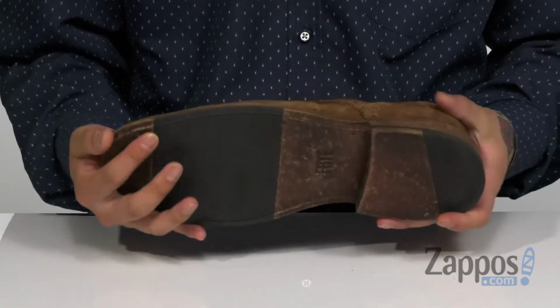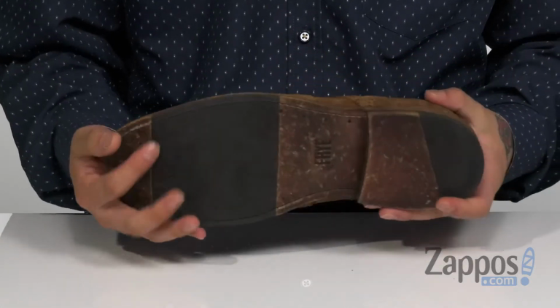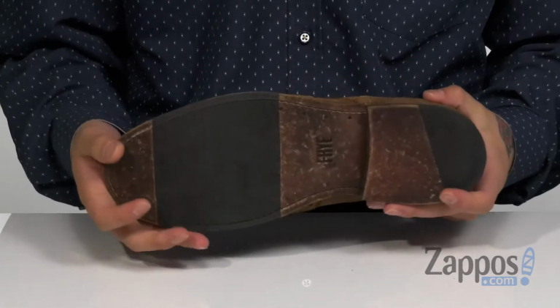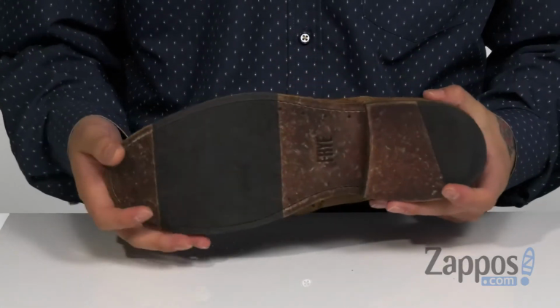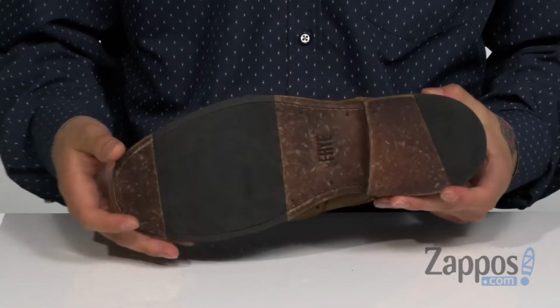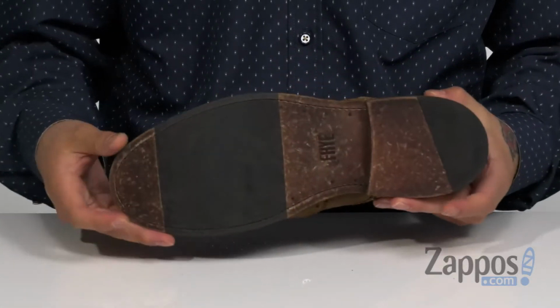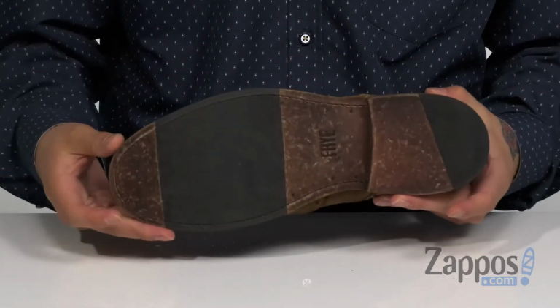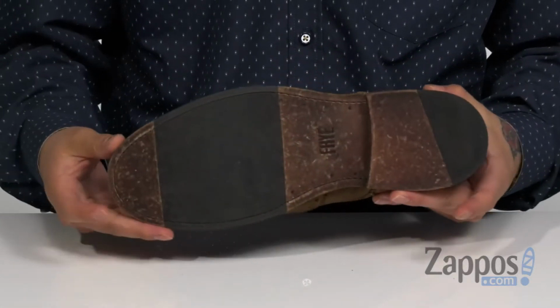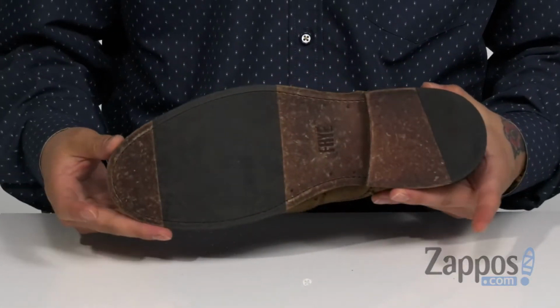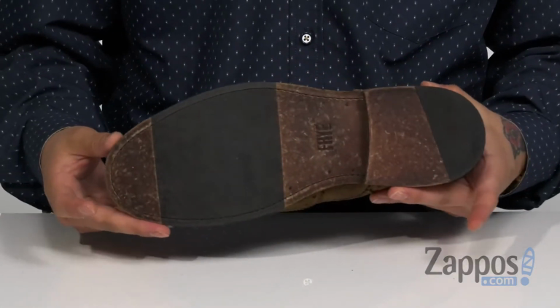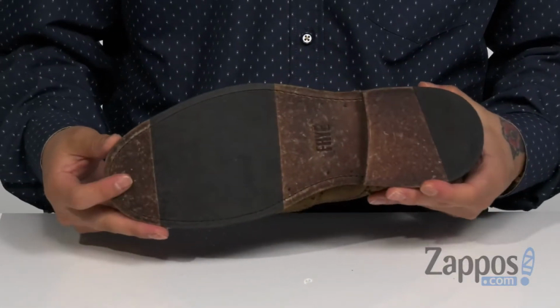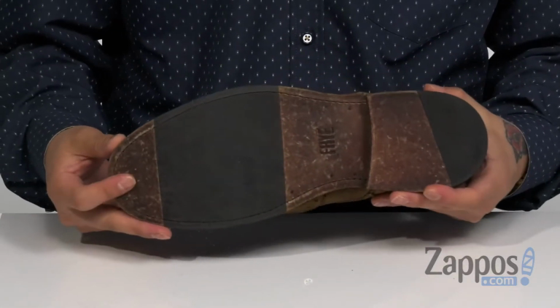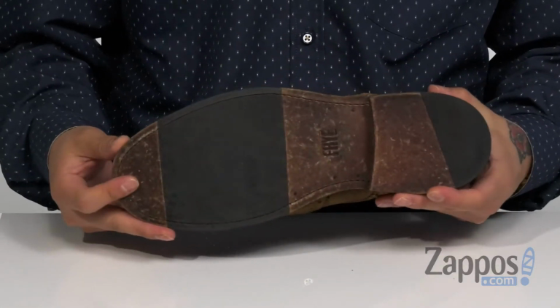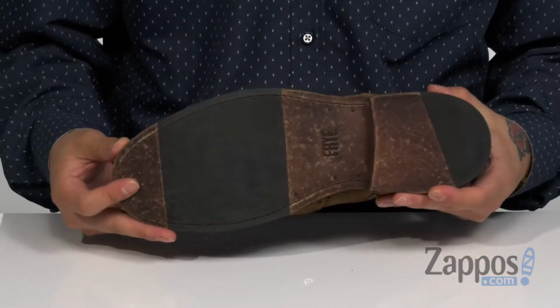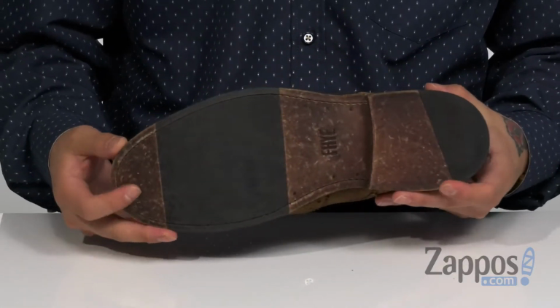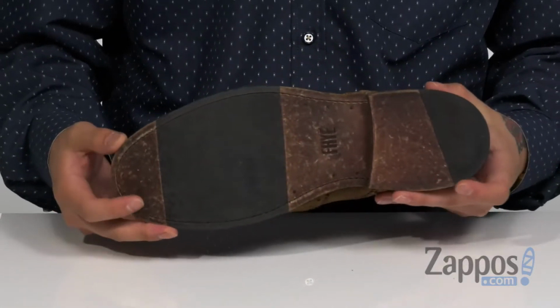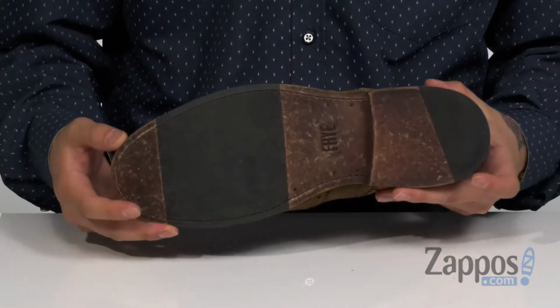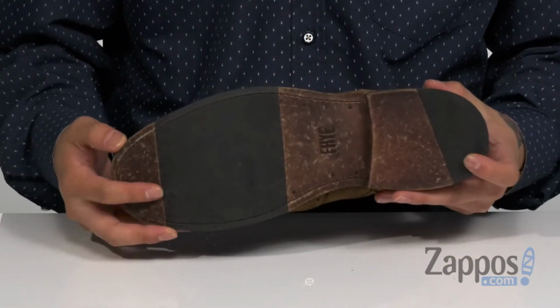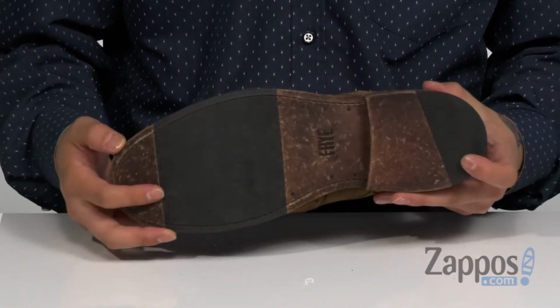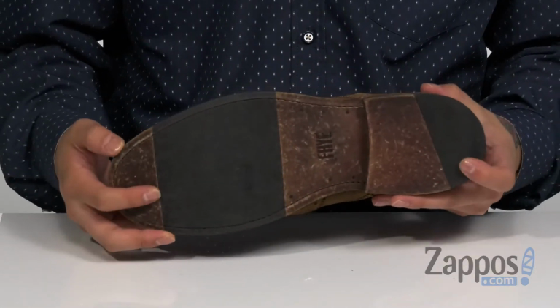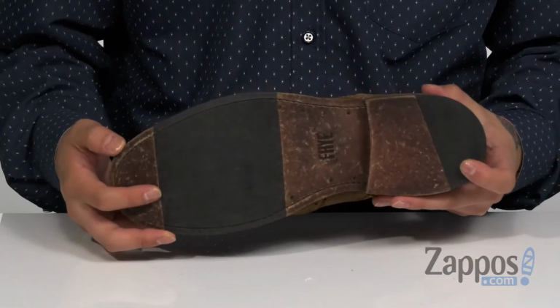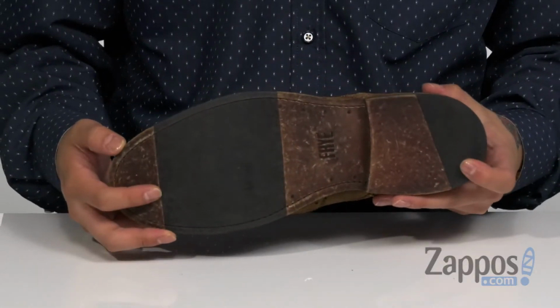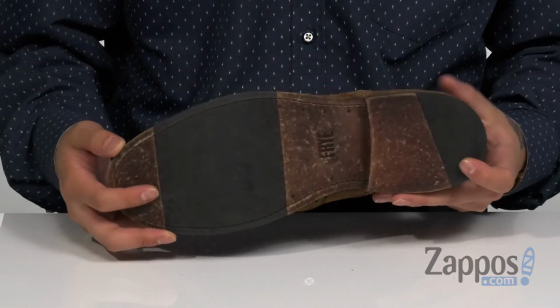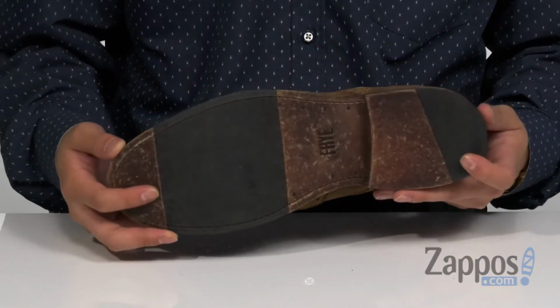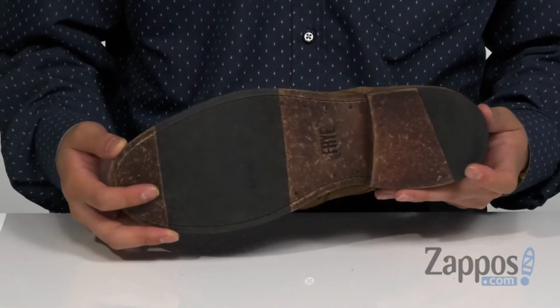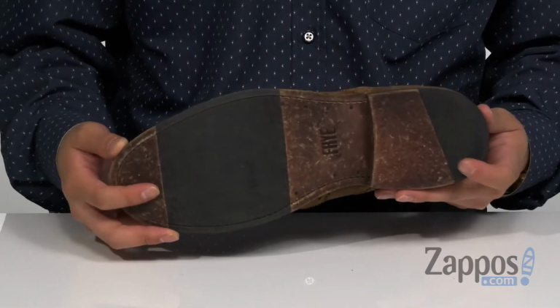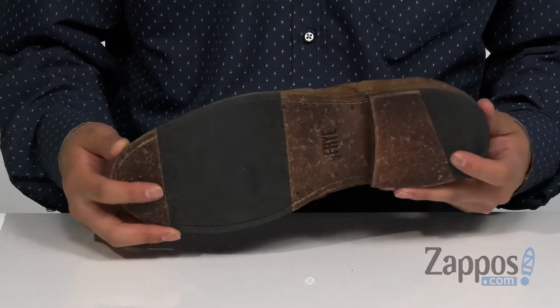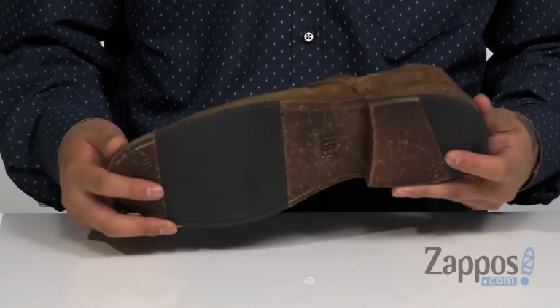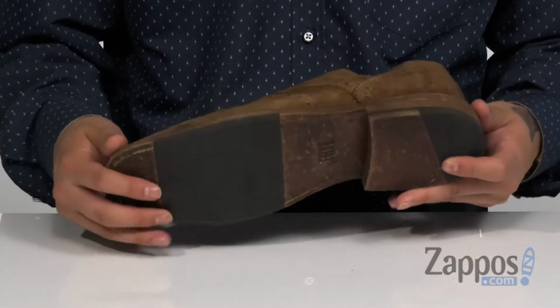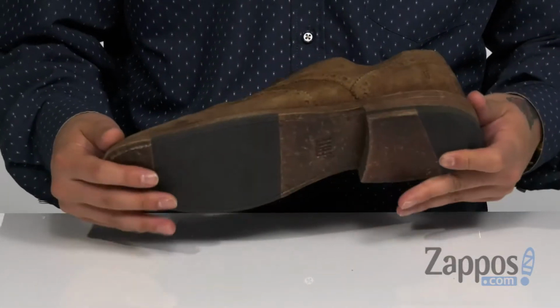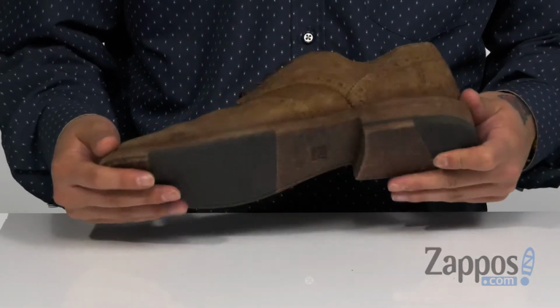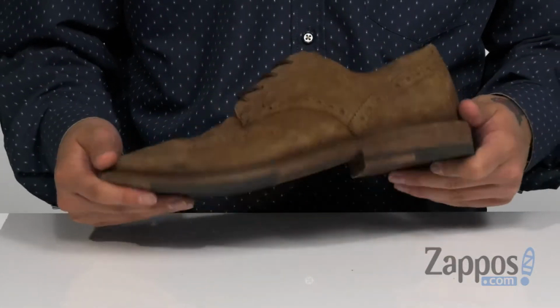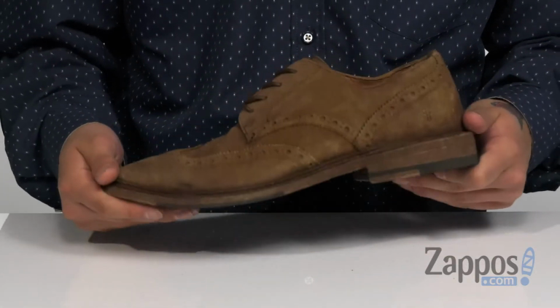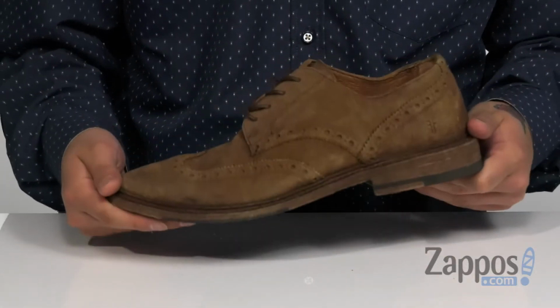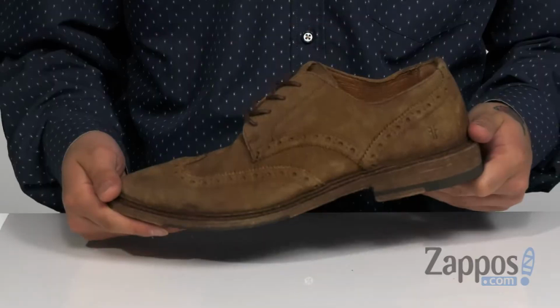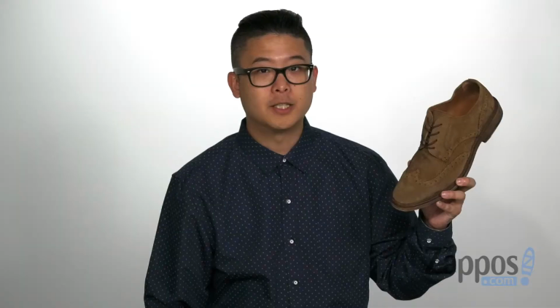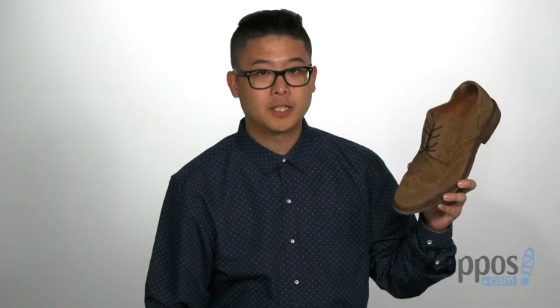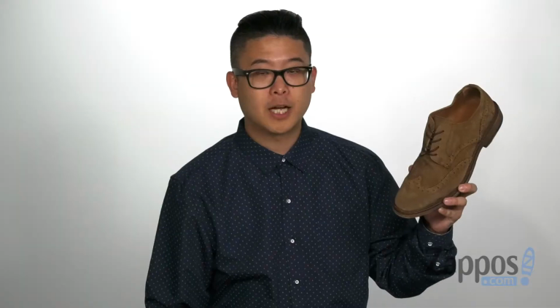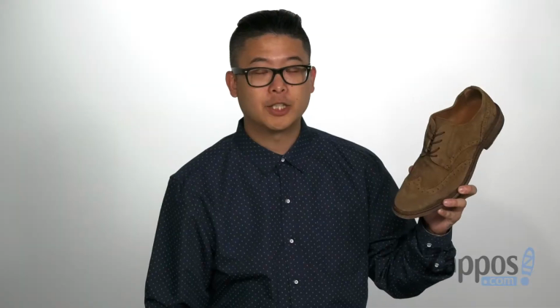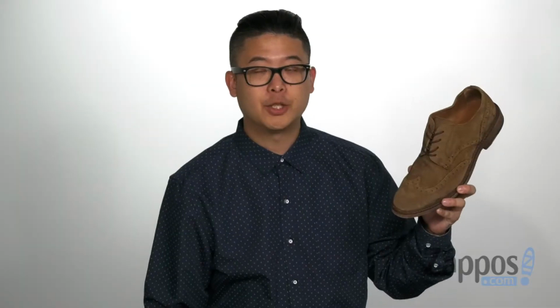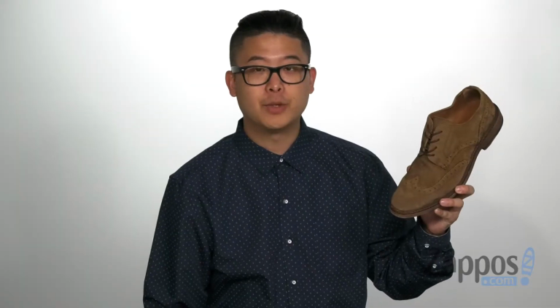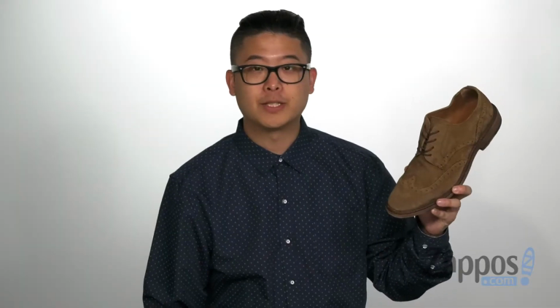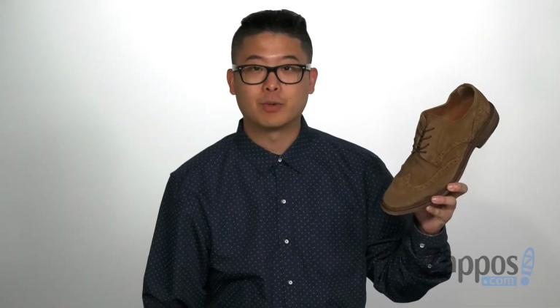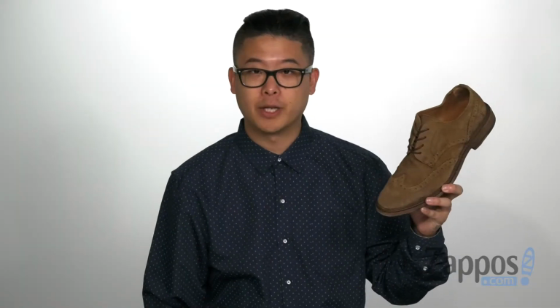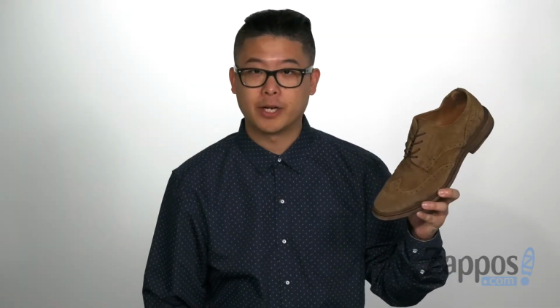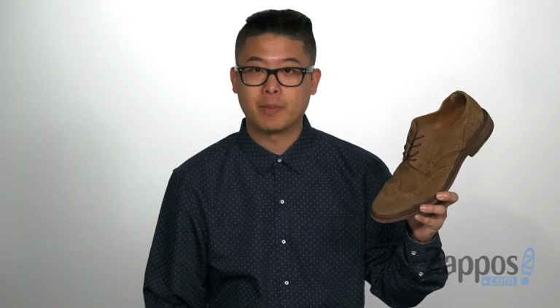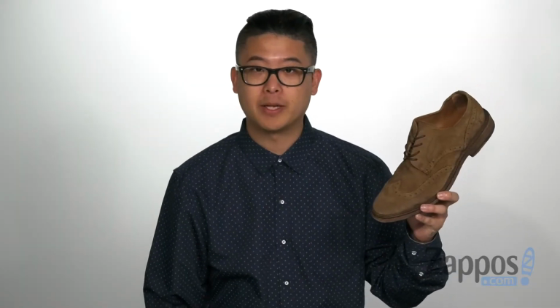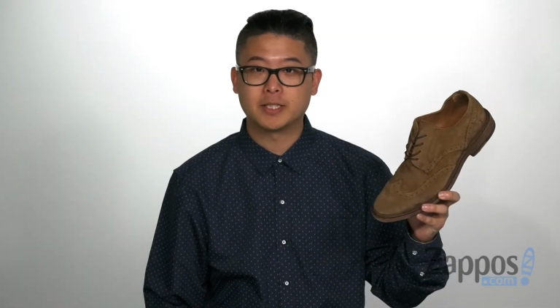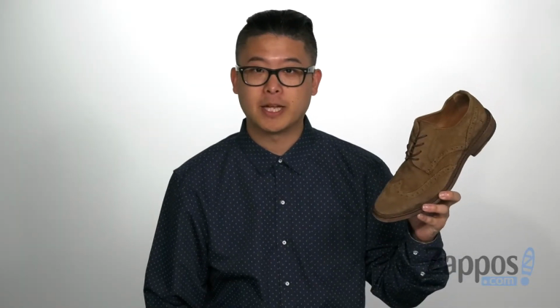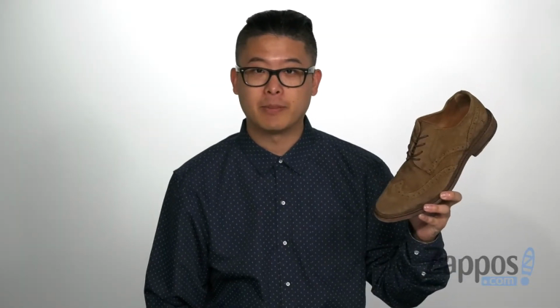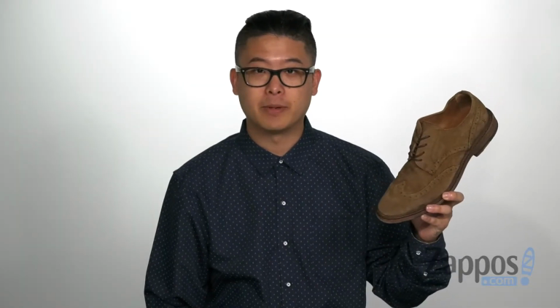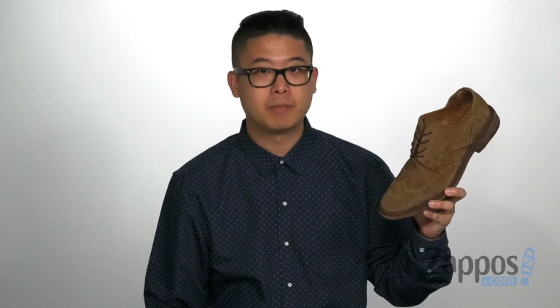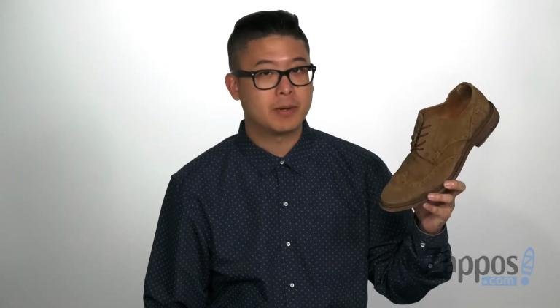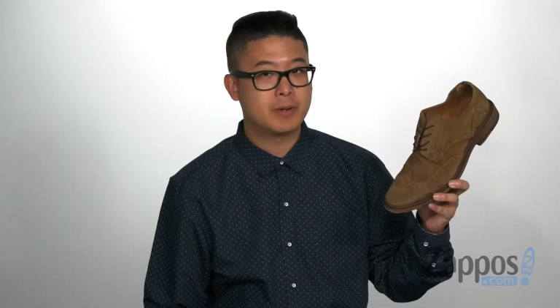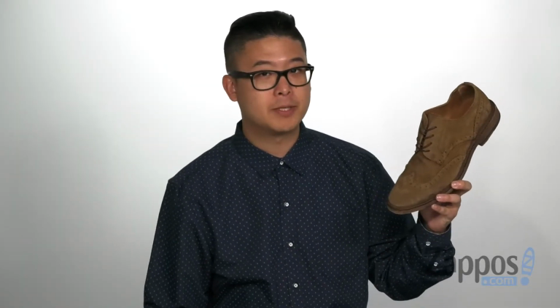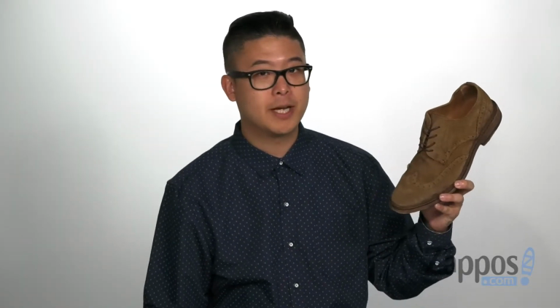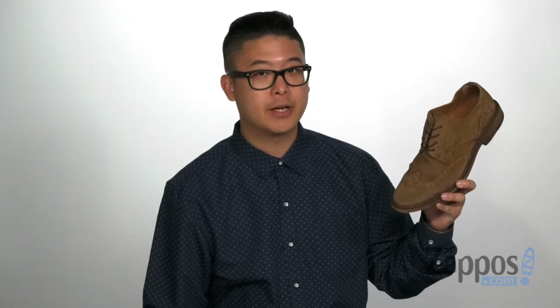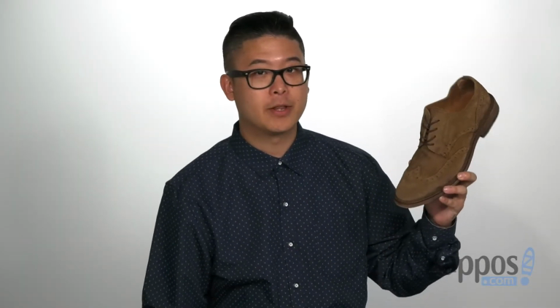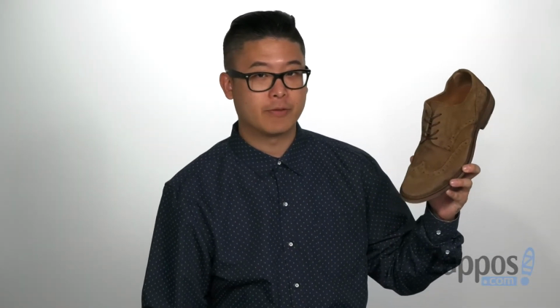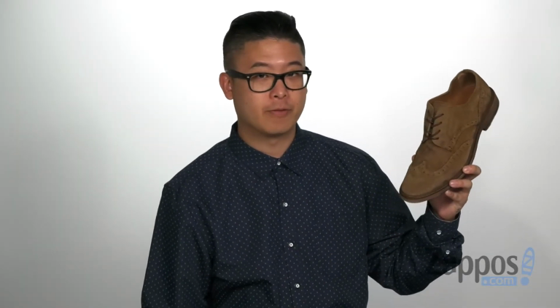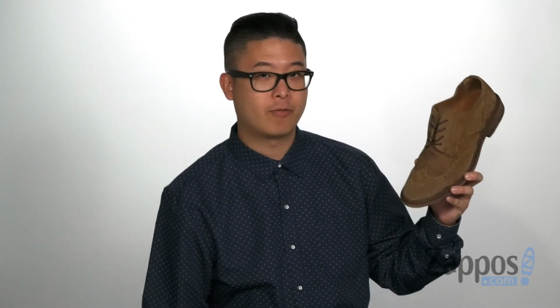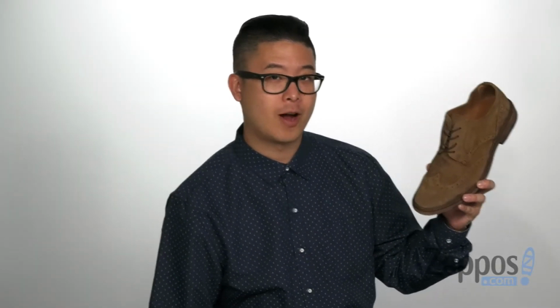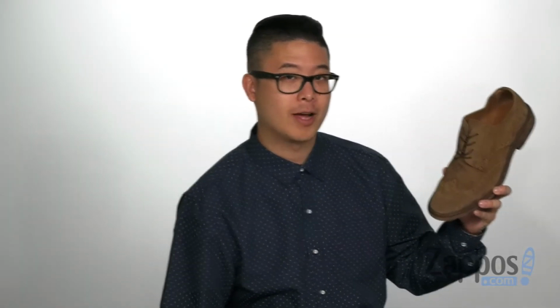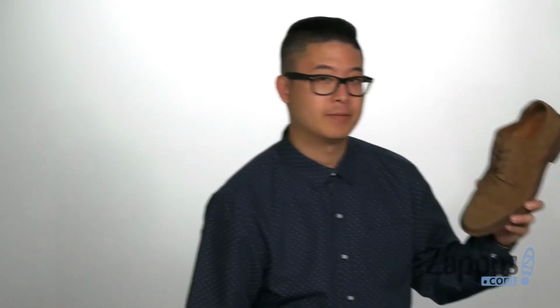Flip it over and you've got a leather outsole with rubber inserts to keep you stable. A stylish shoe that's really going to make a statement. Pick them up today — they're from Frii.